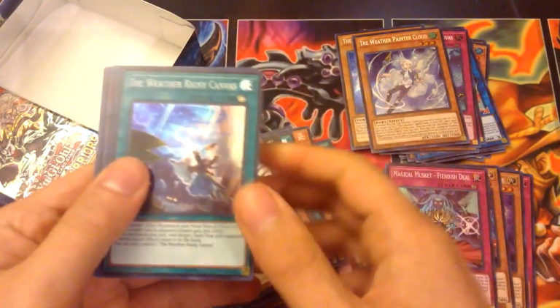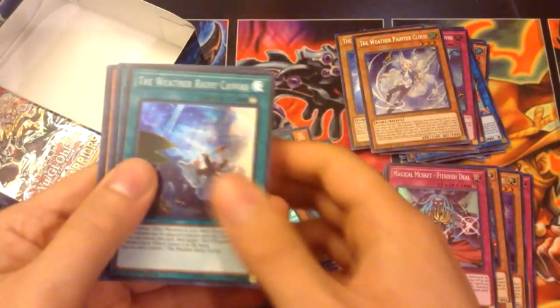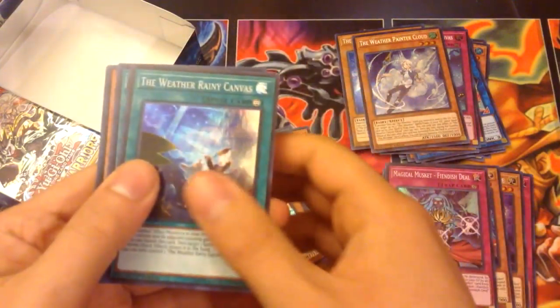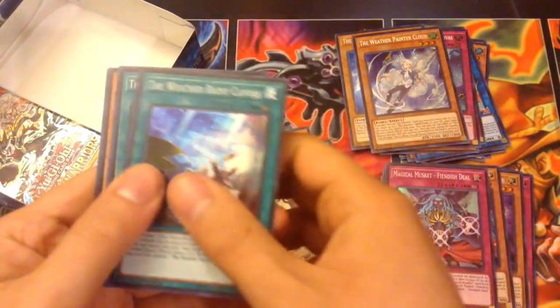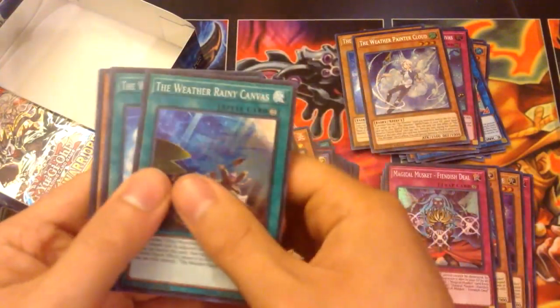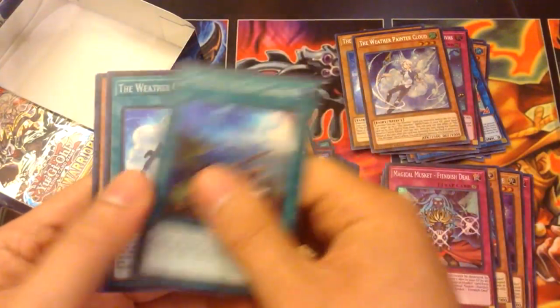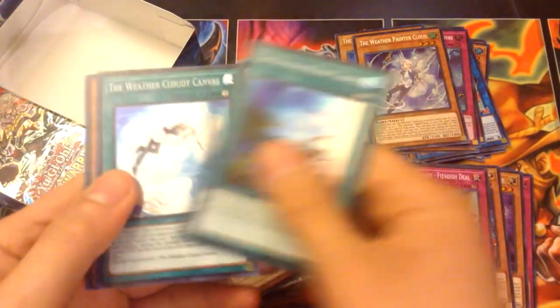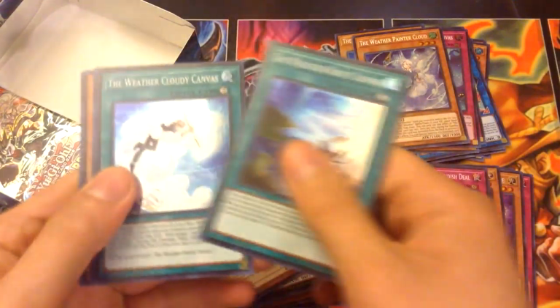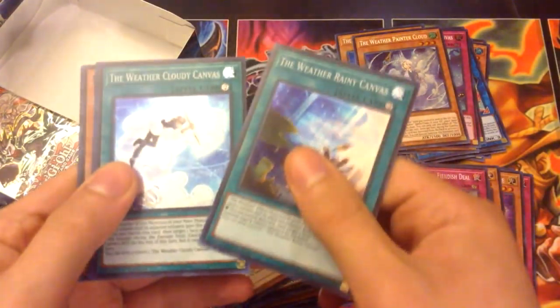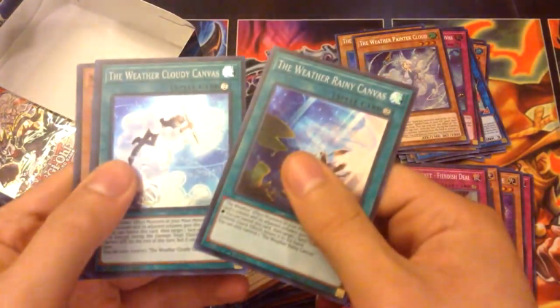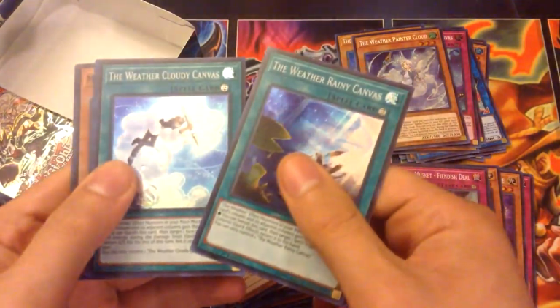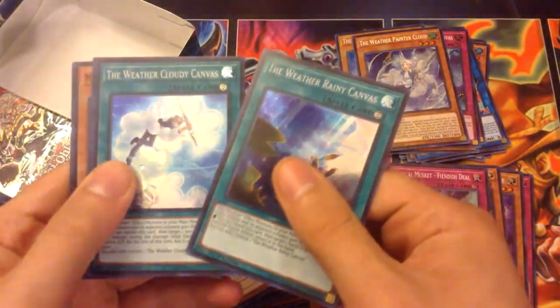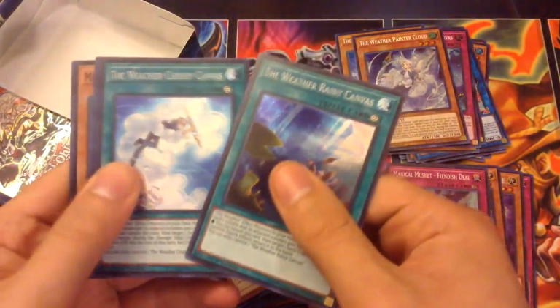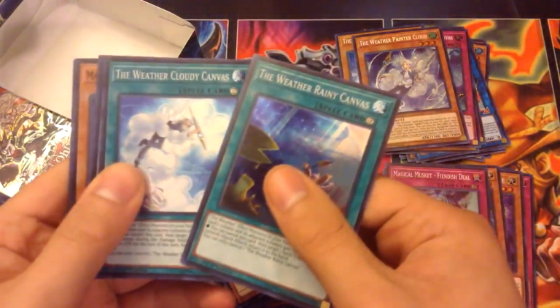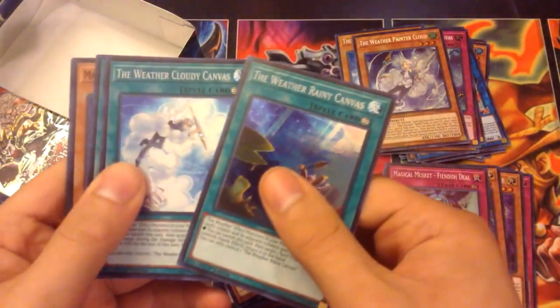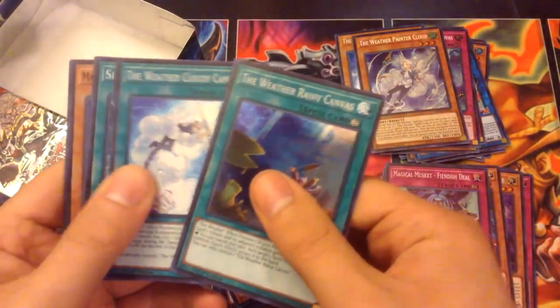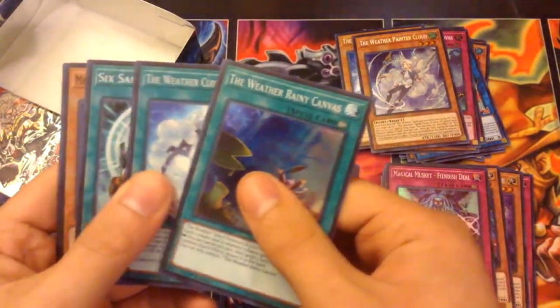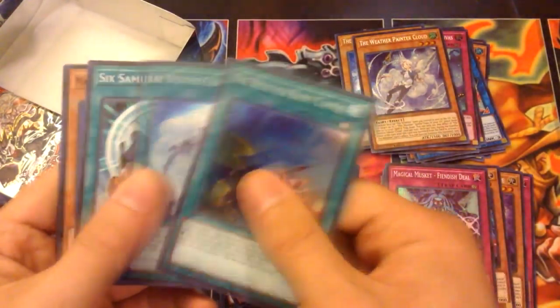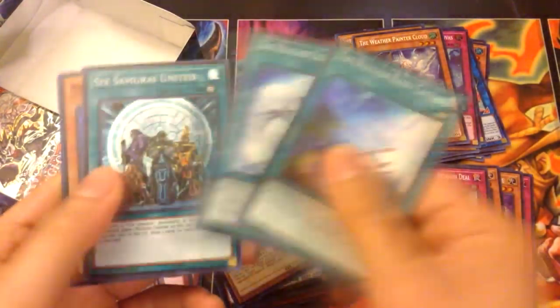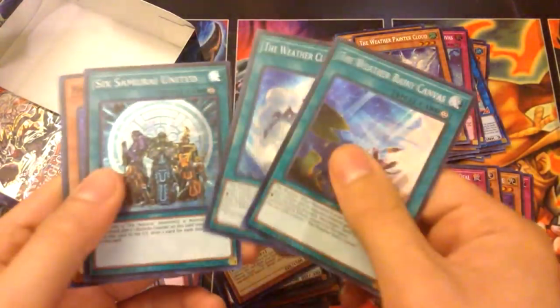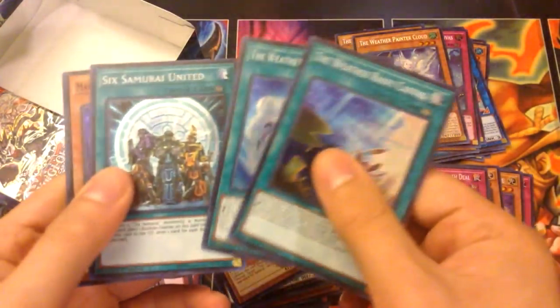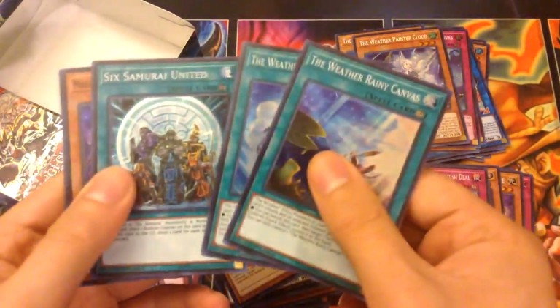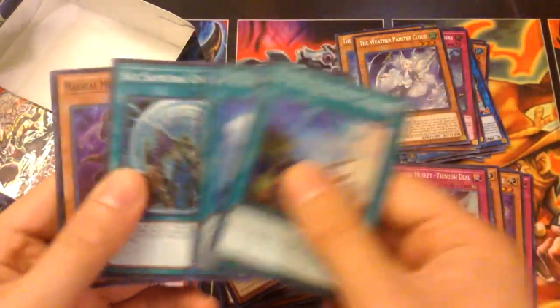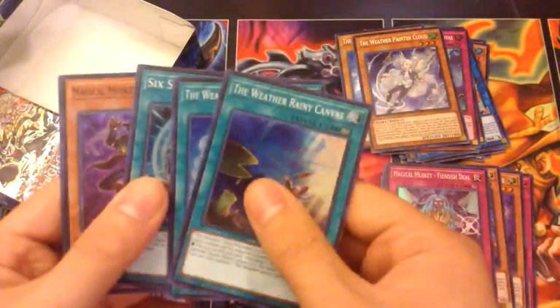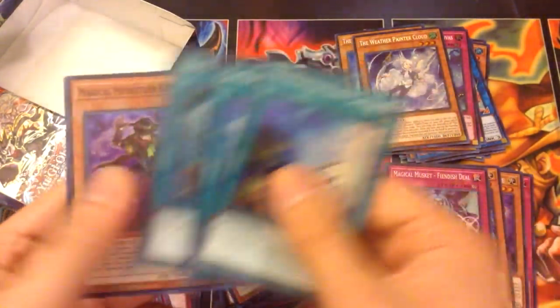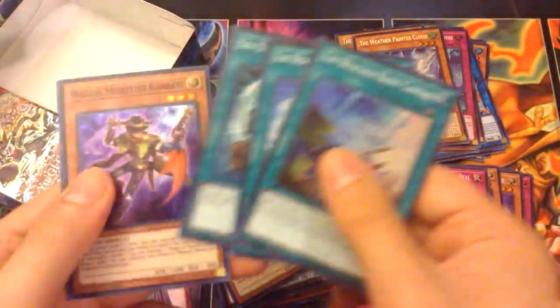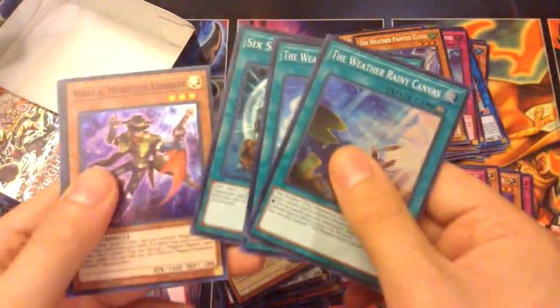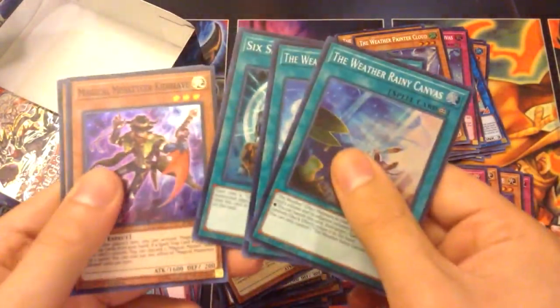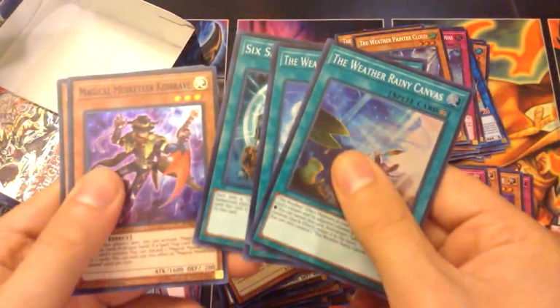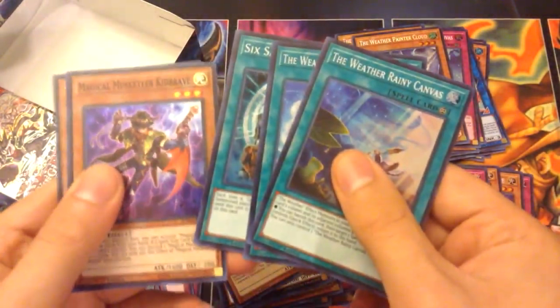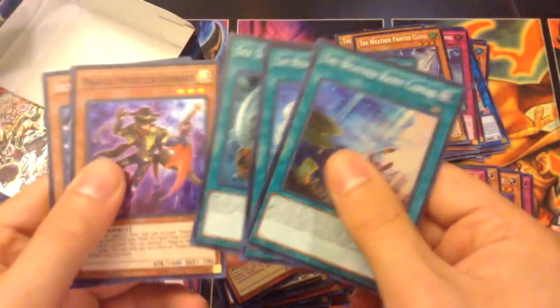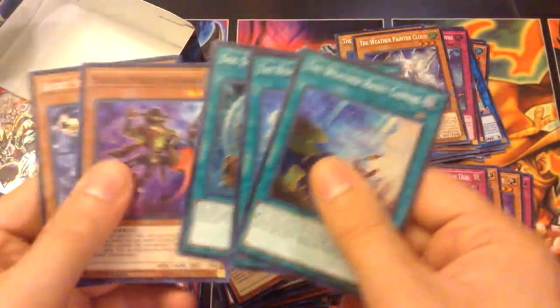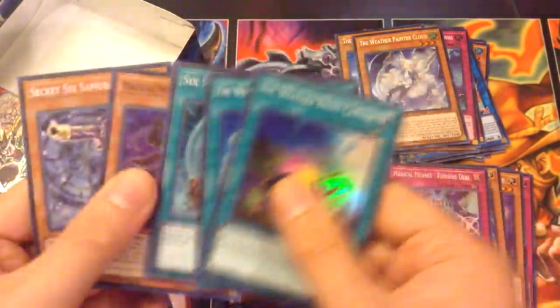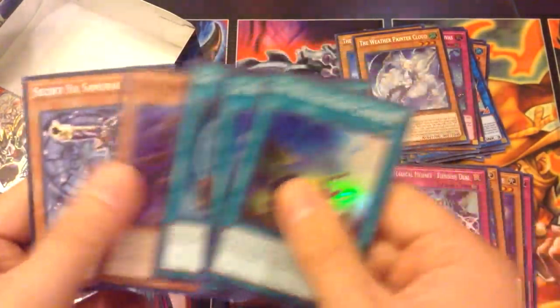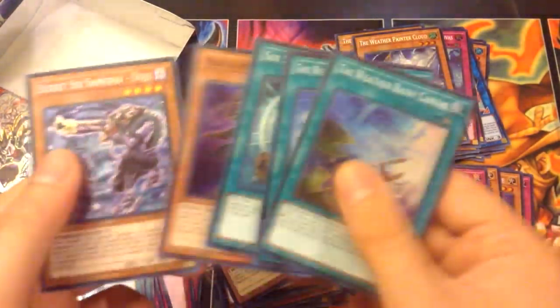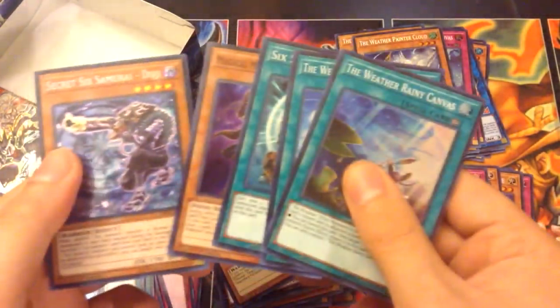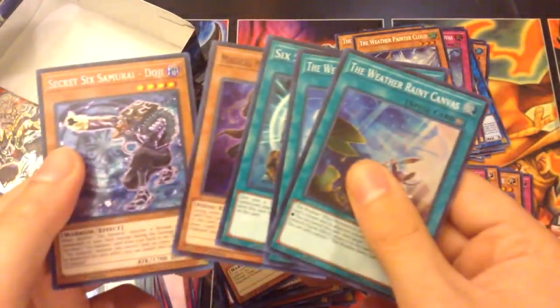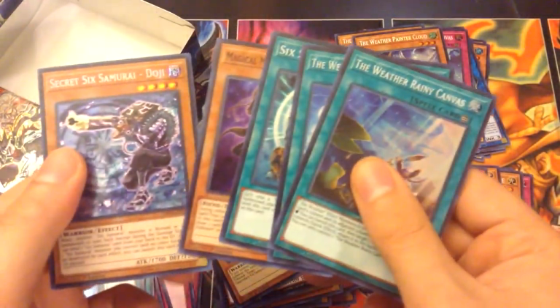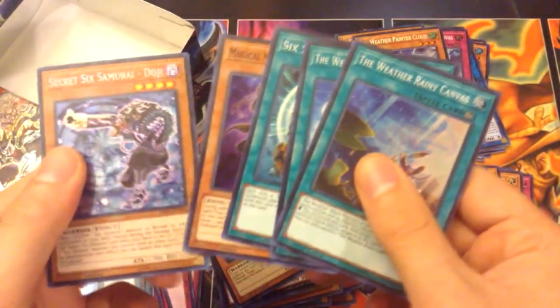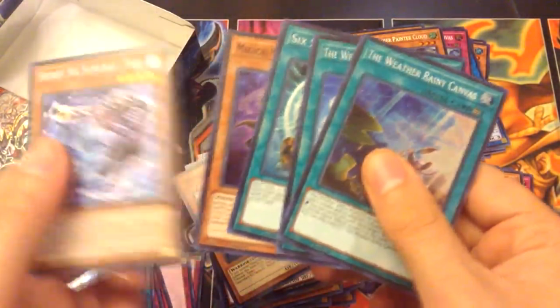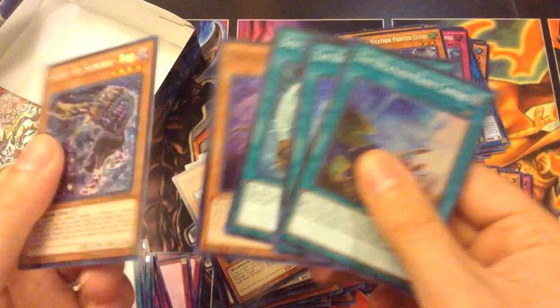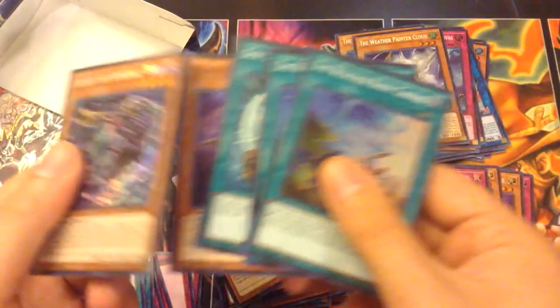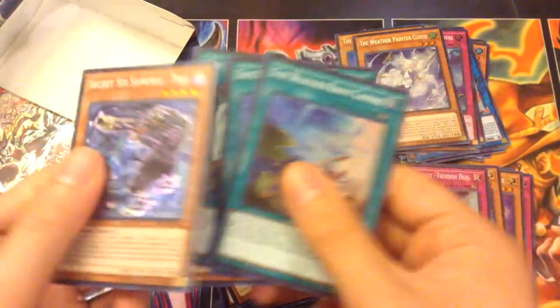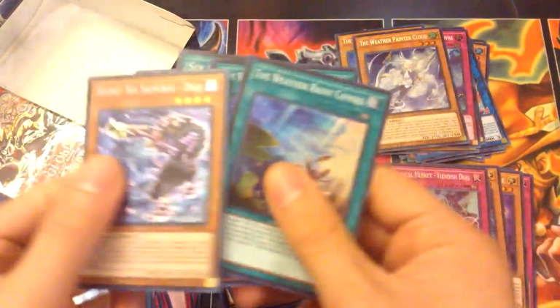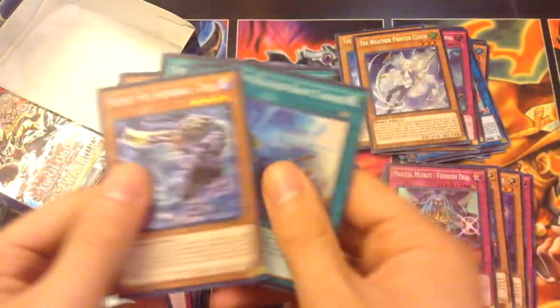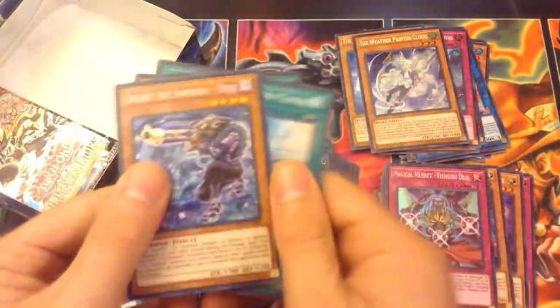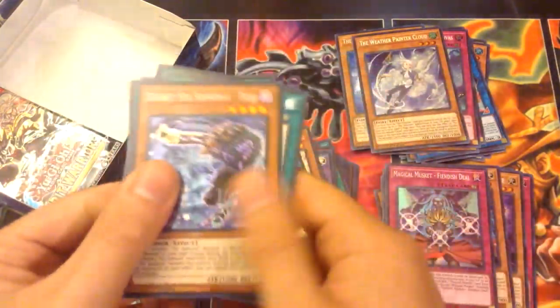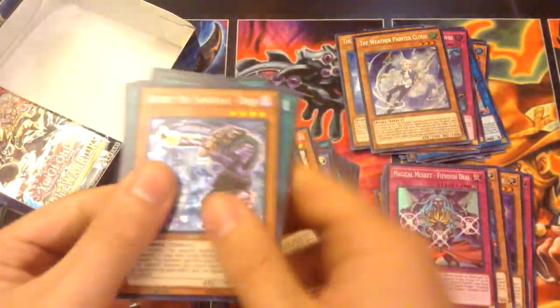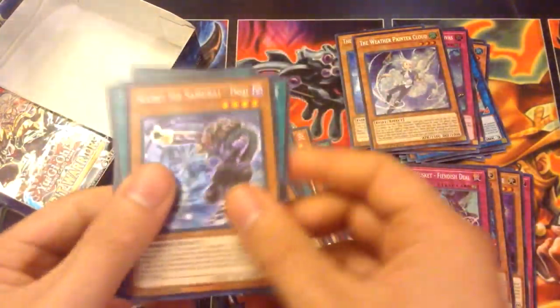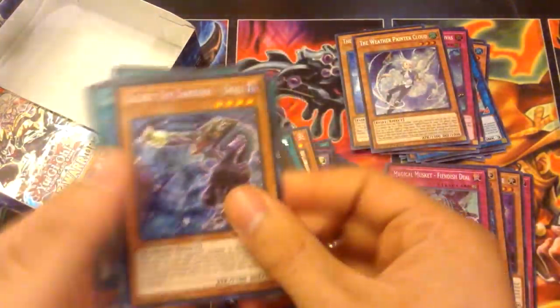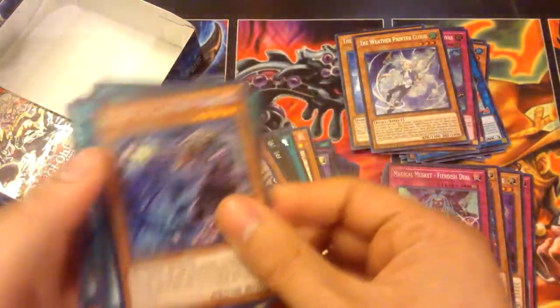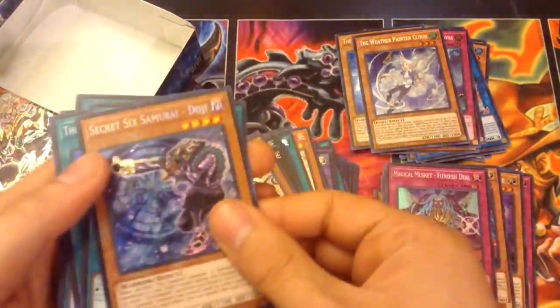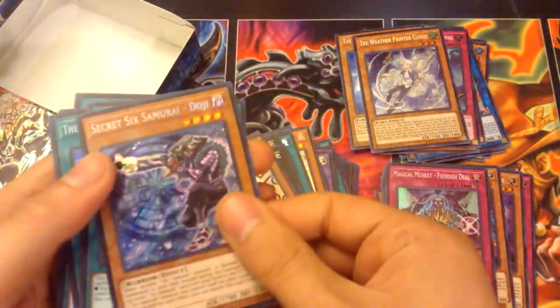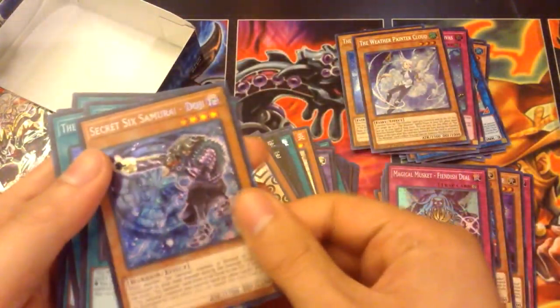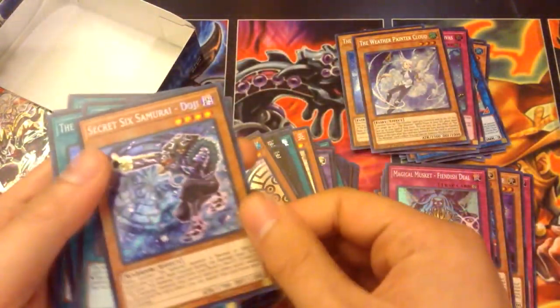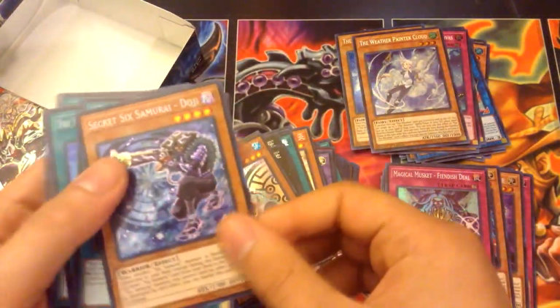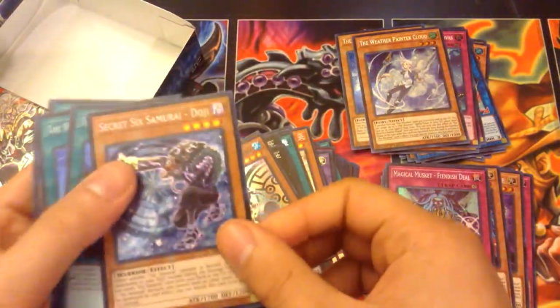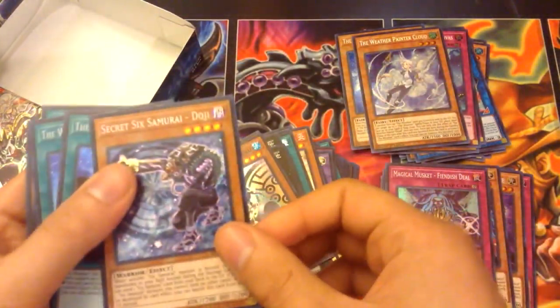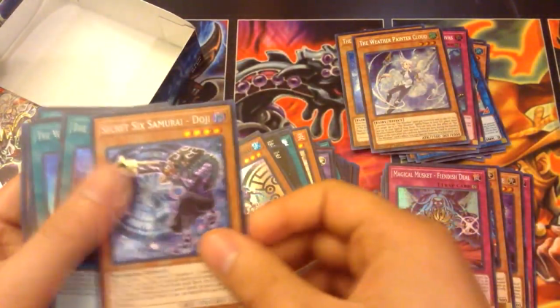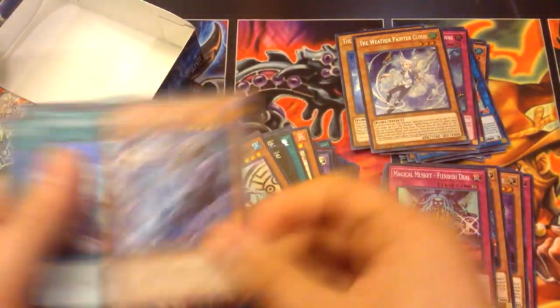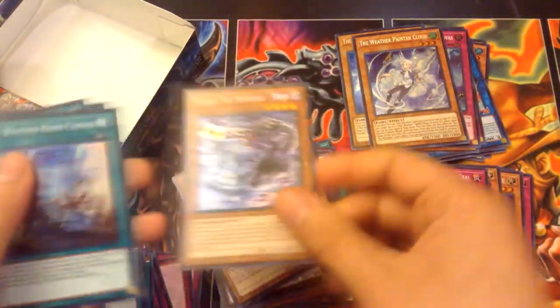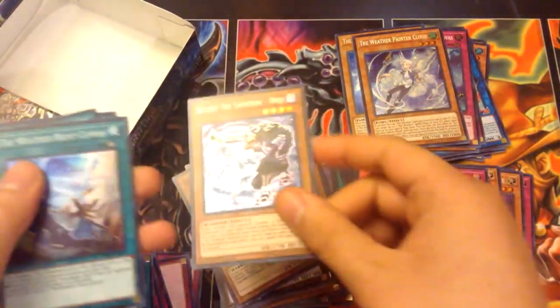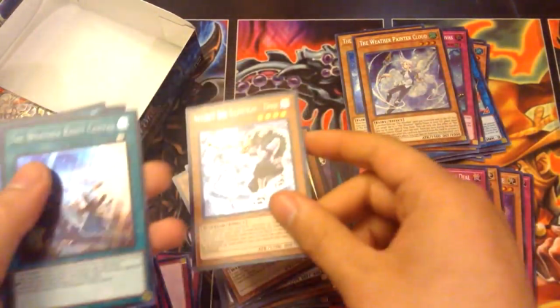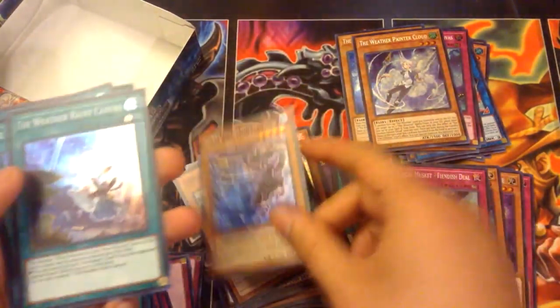Rainy Canvas, Cloudy Canvas, United, Kid Brave, Doji — sweet, that's a playset of him.